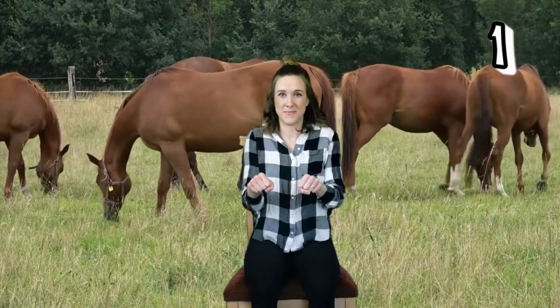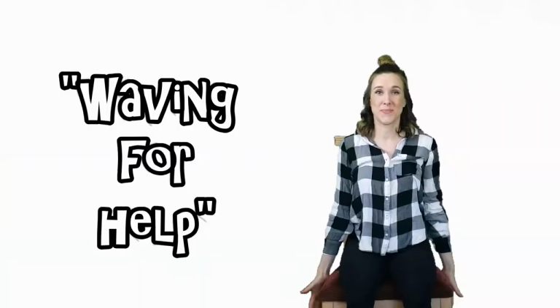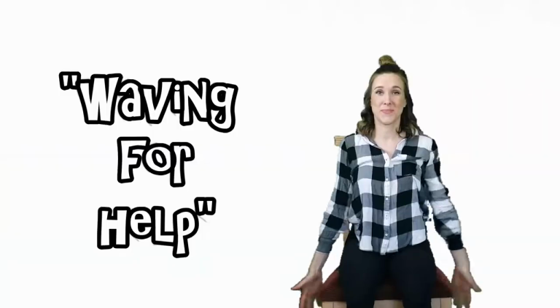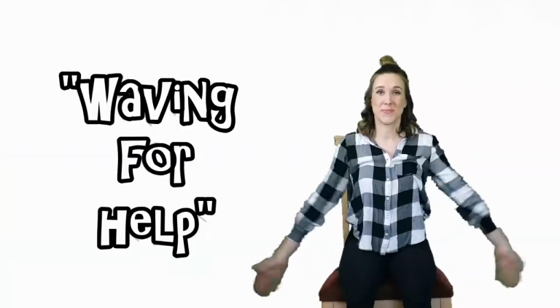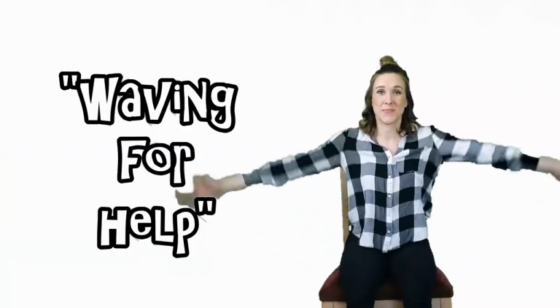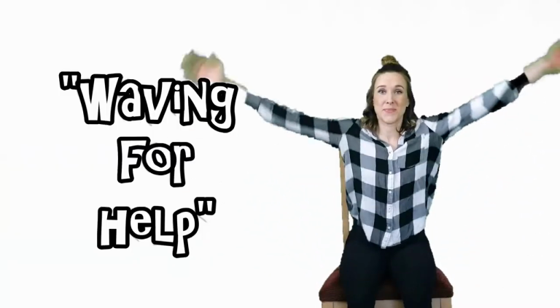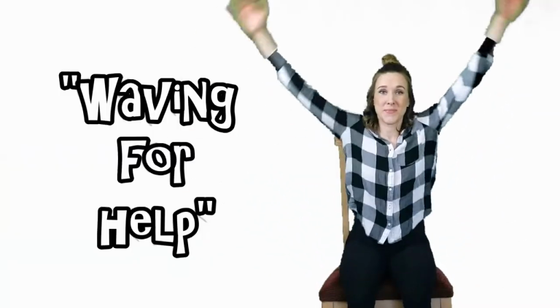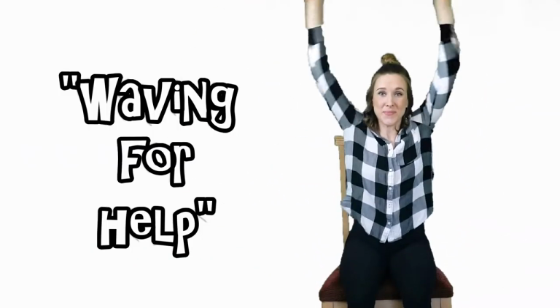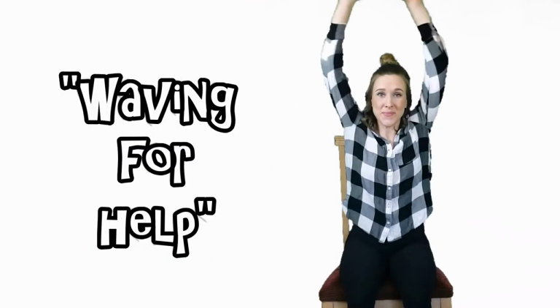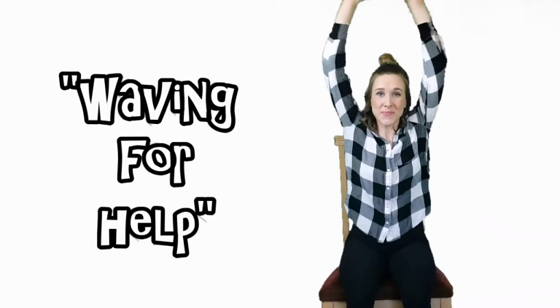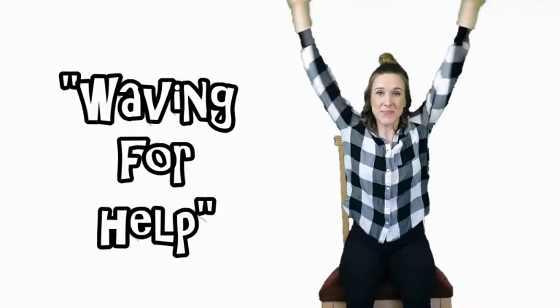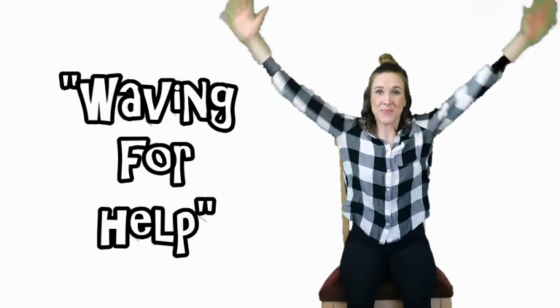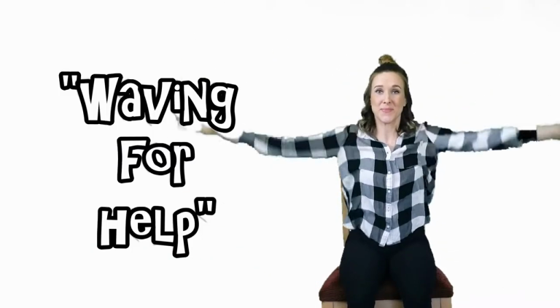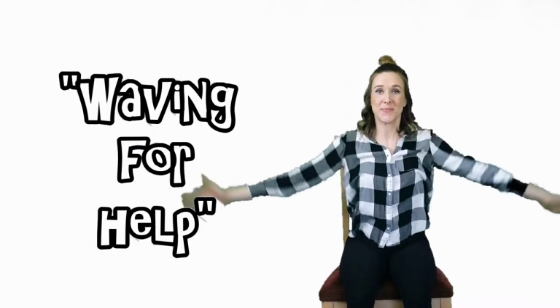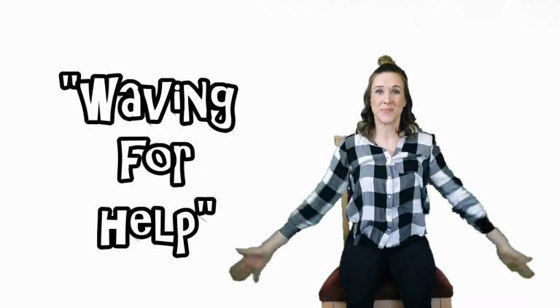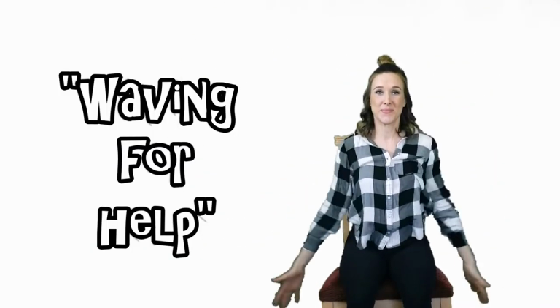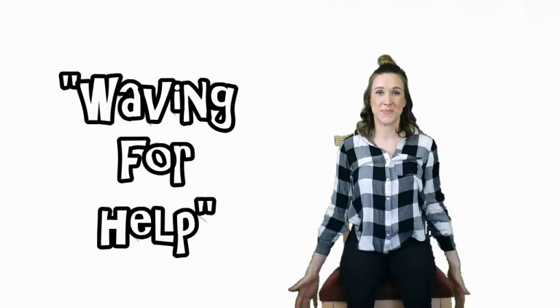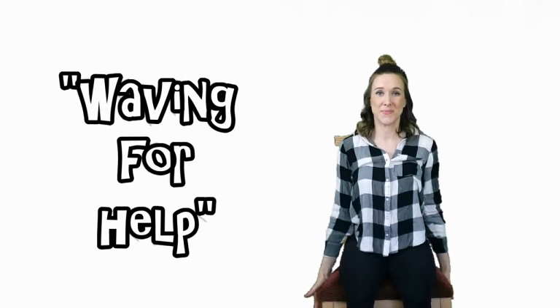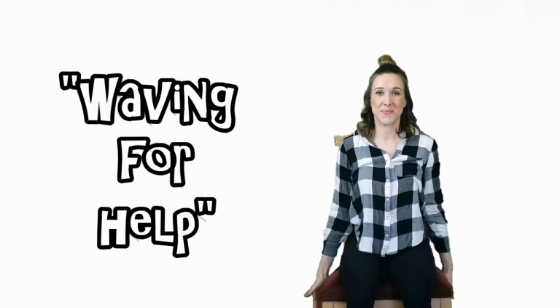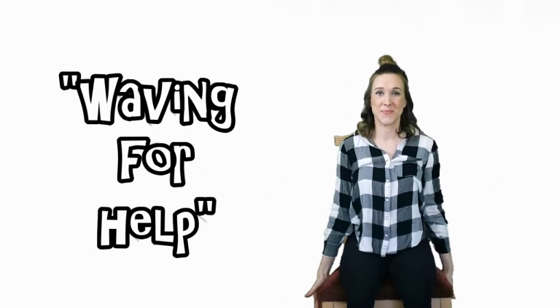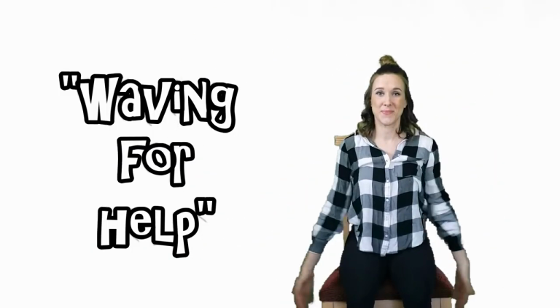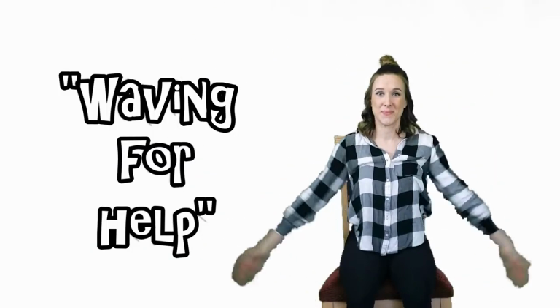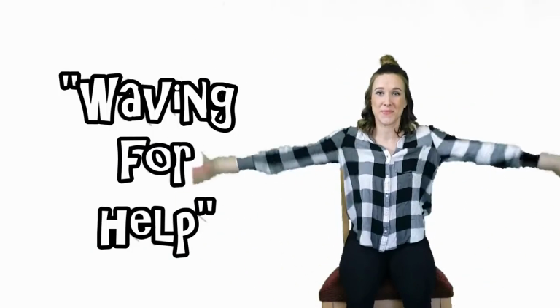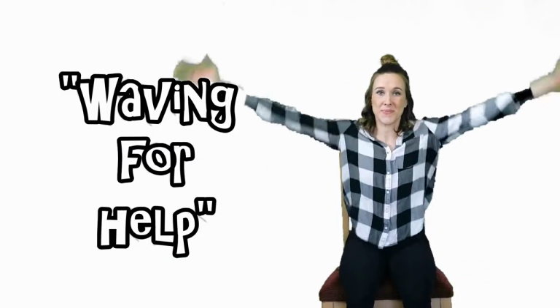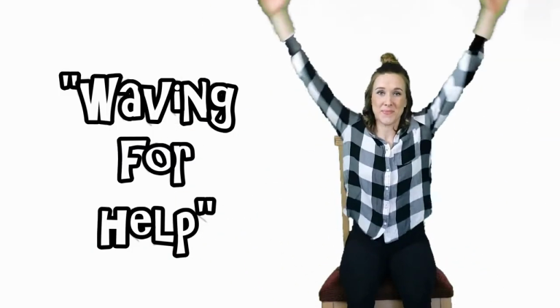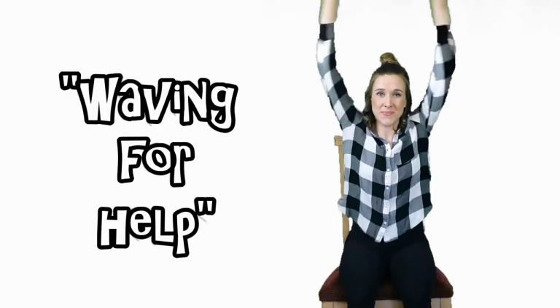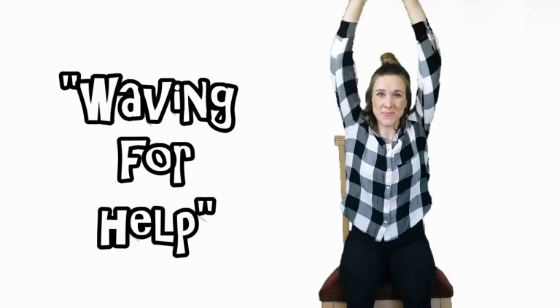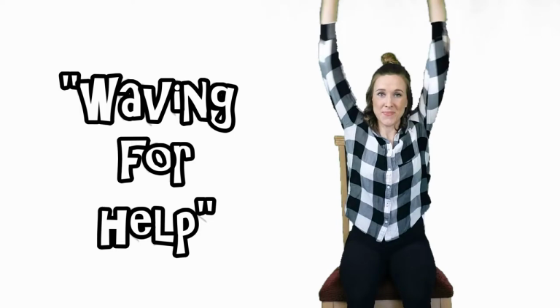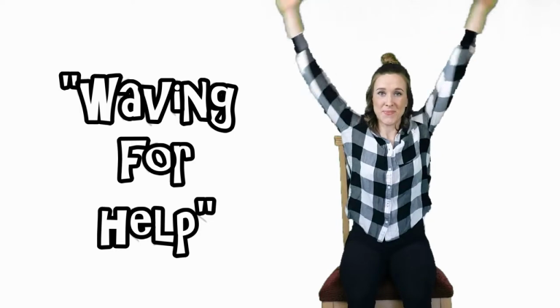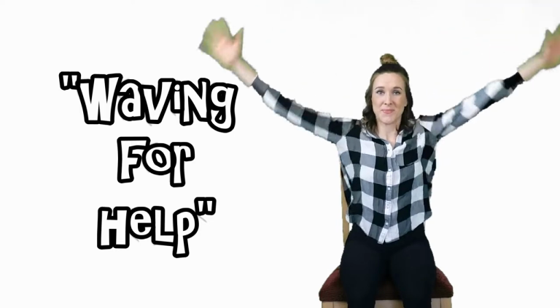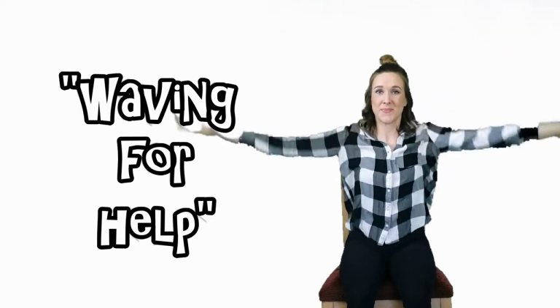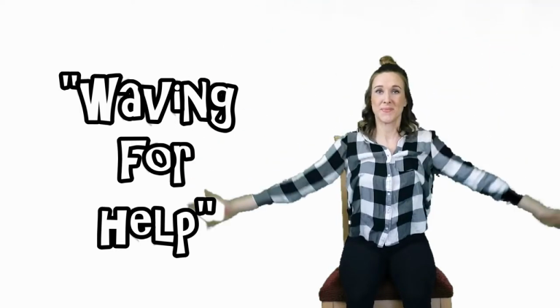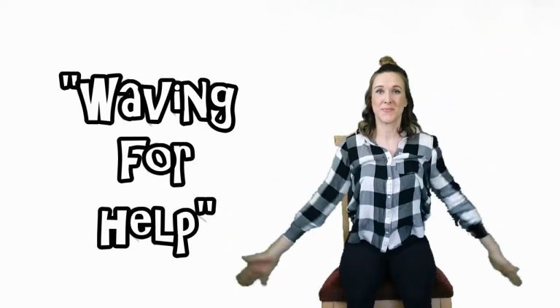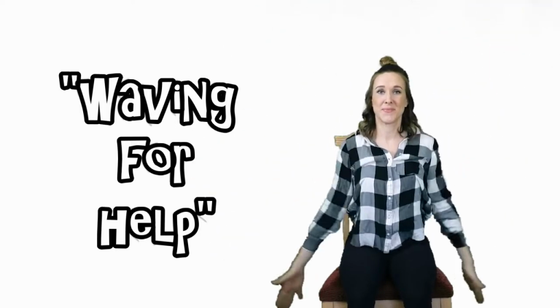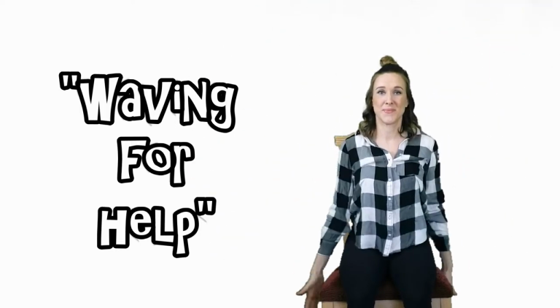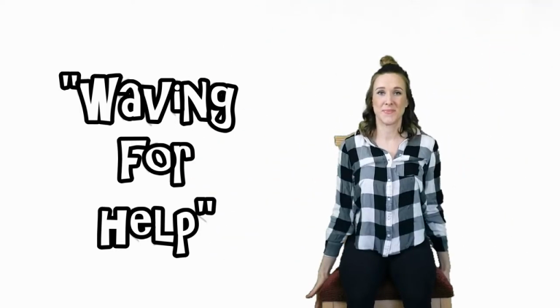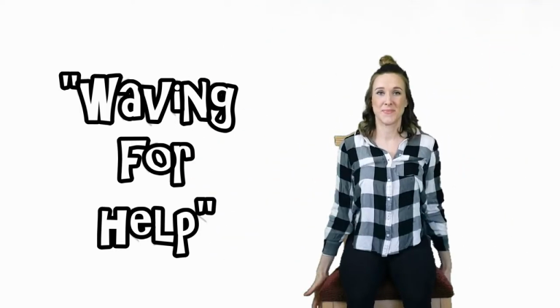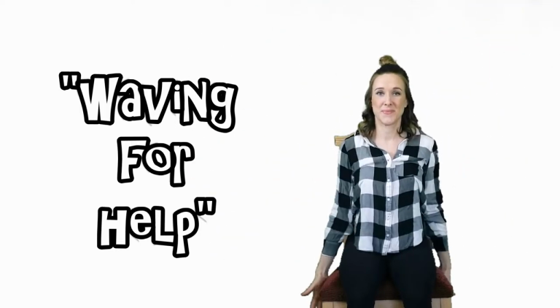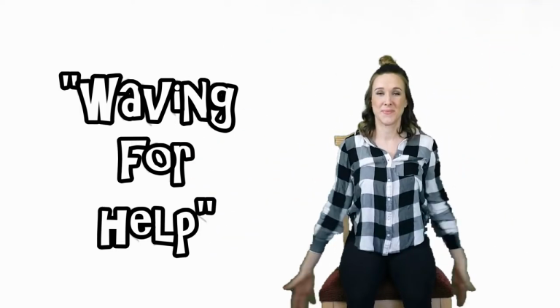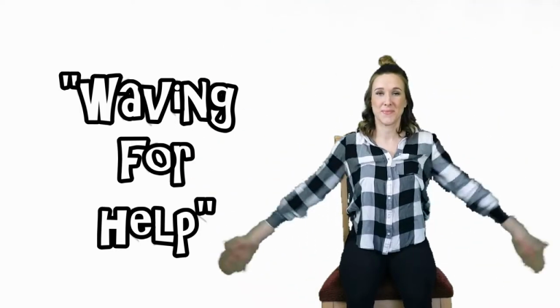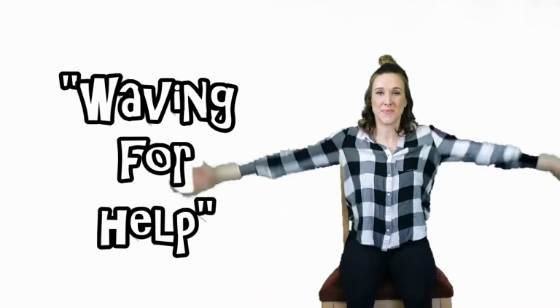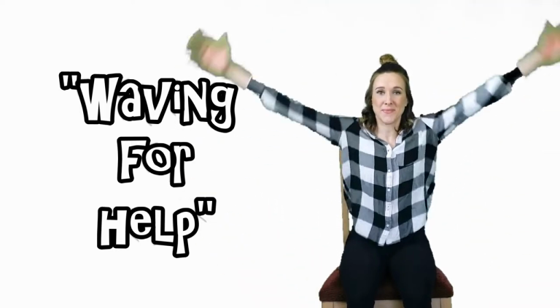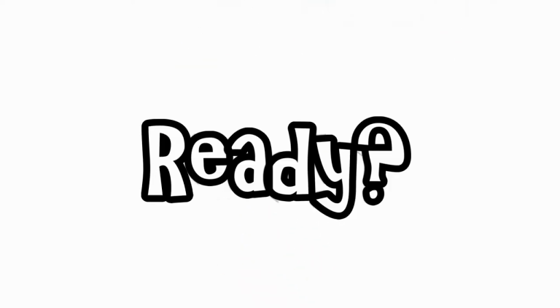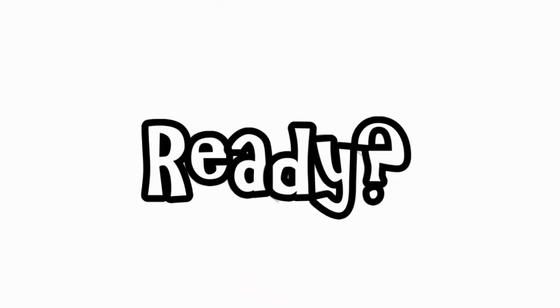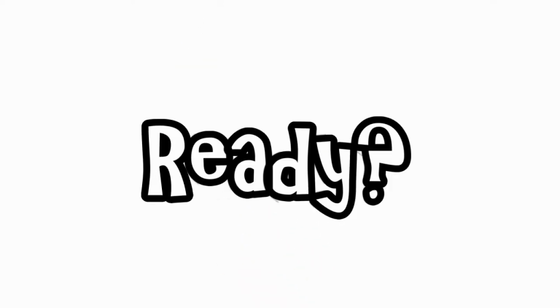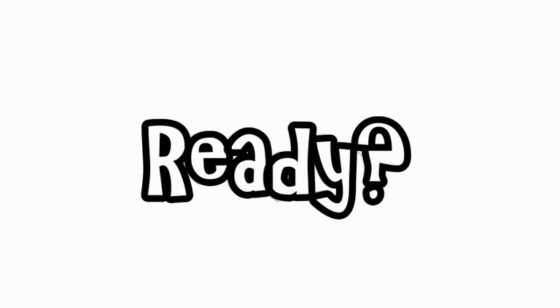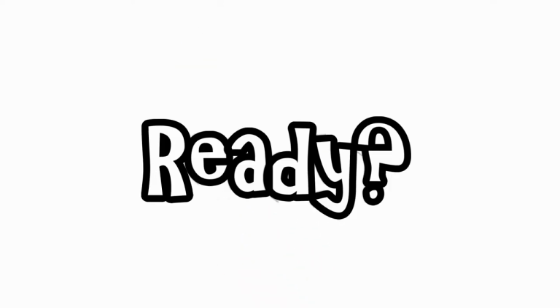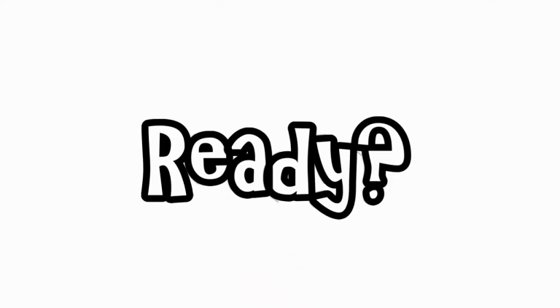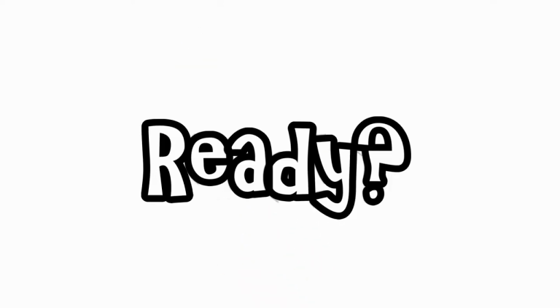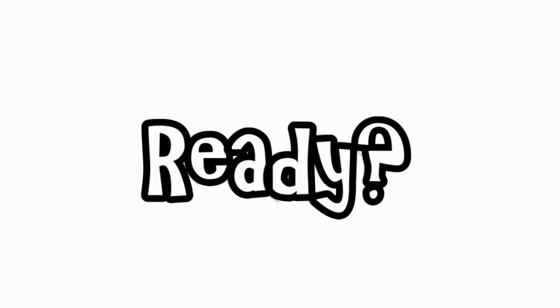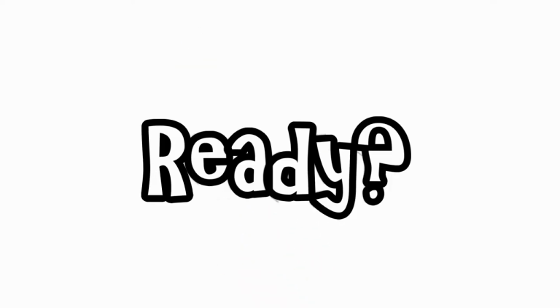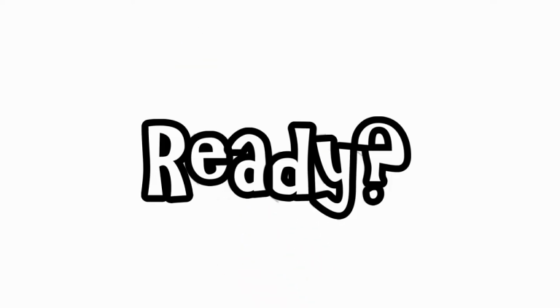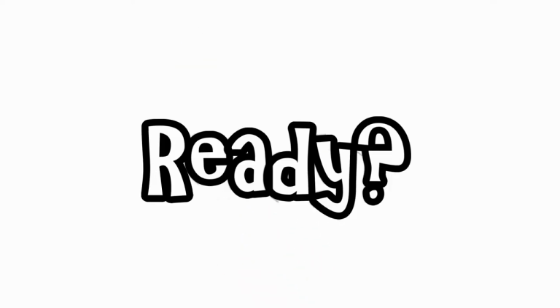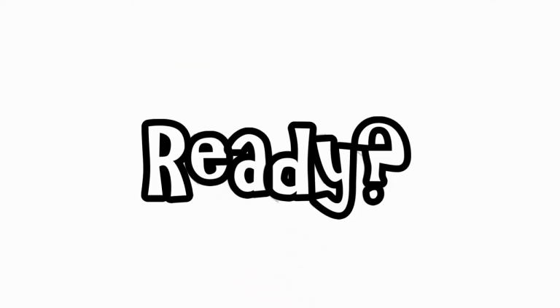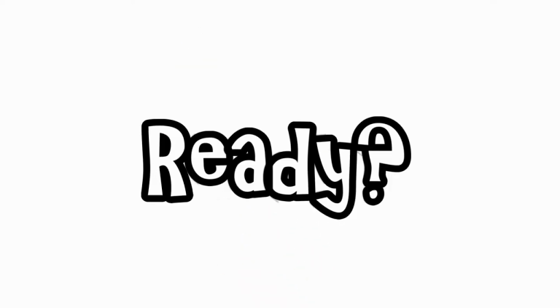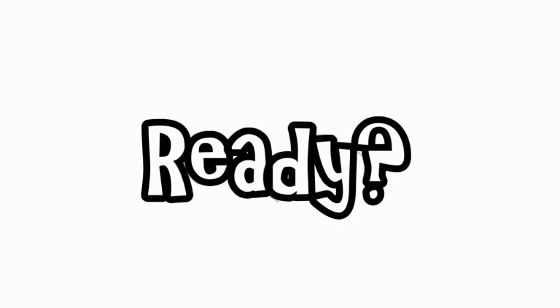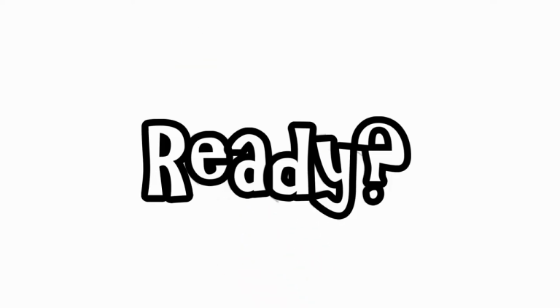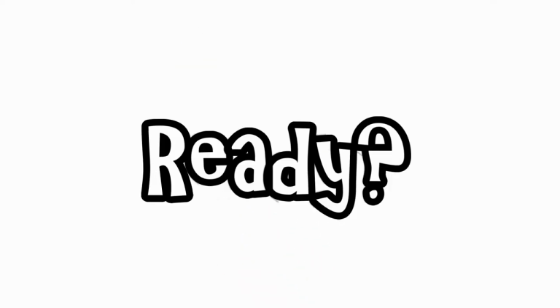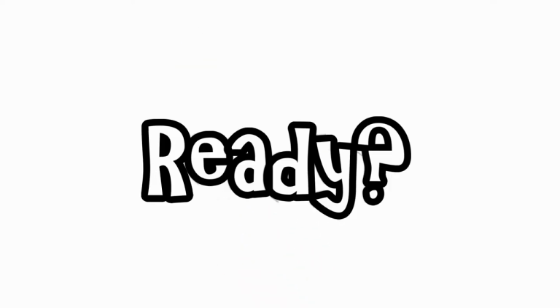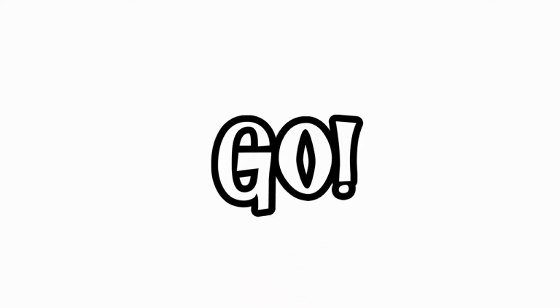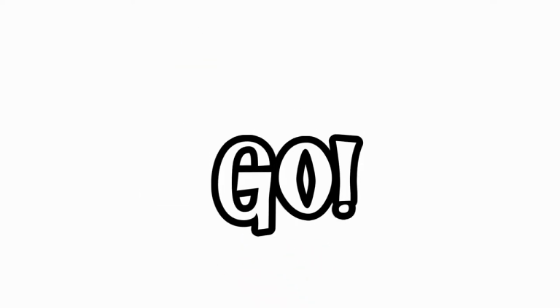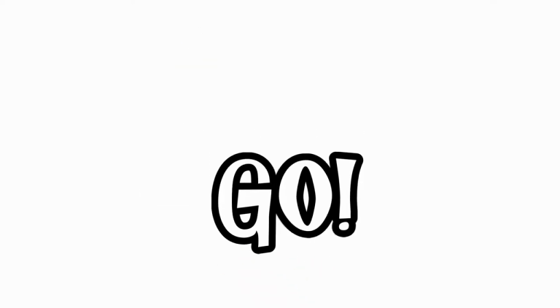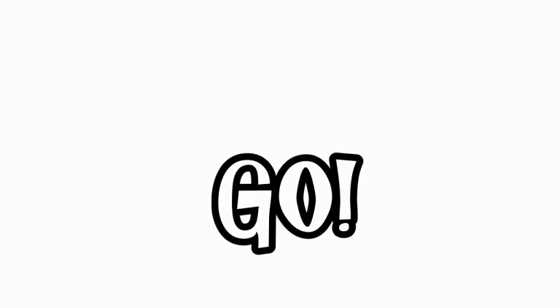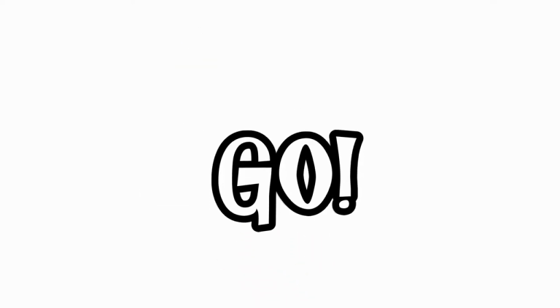Third exercise: waving for help. Ready? Go!